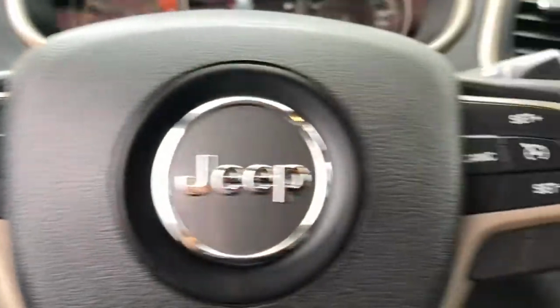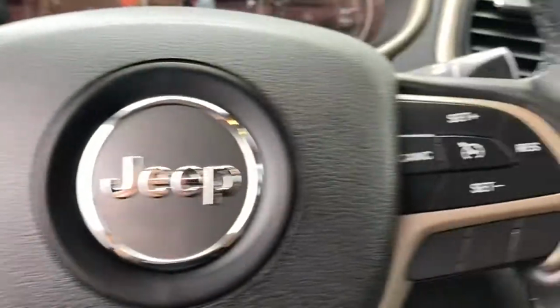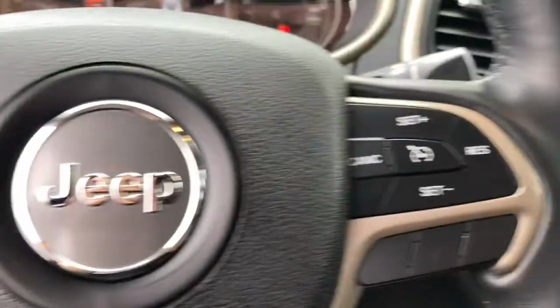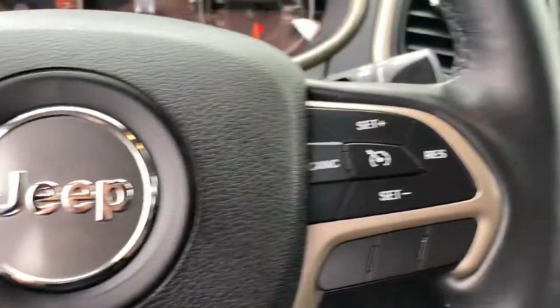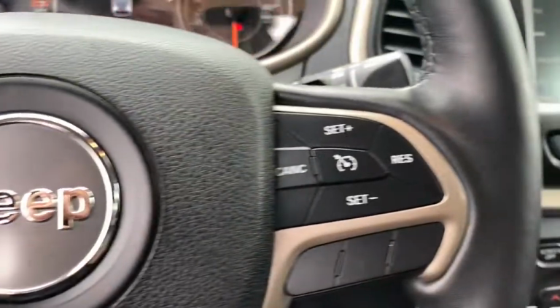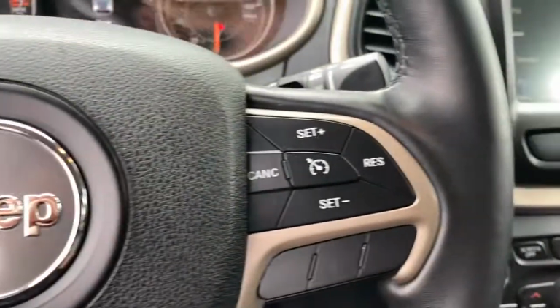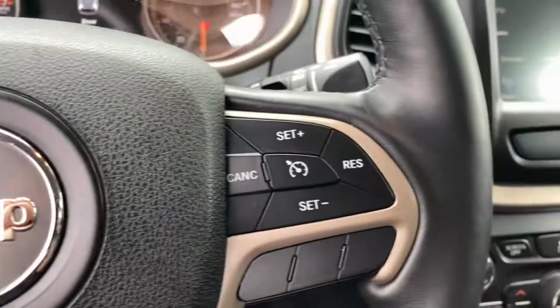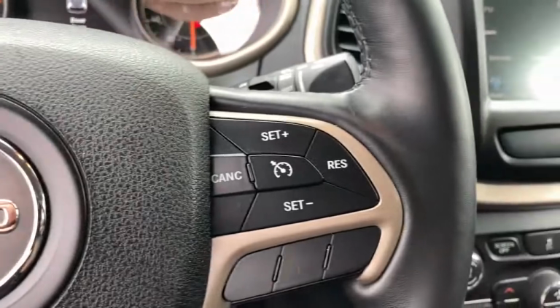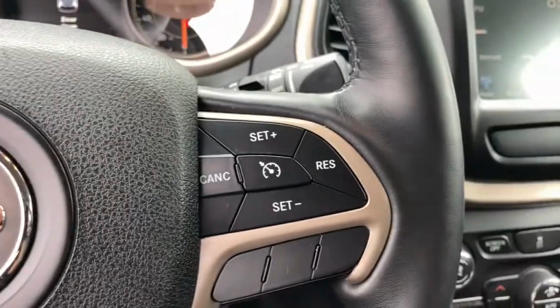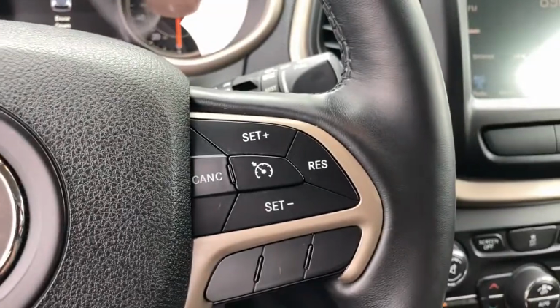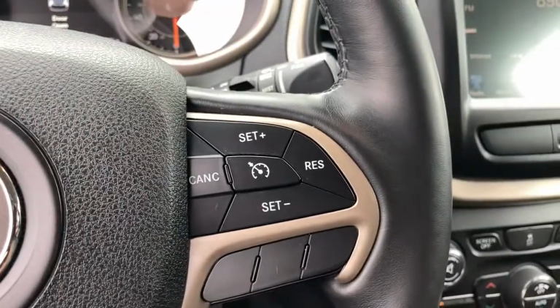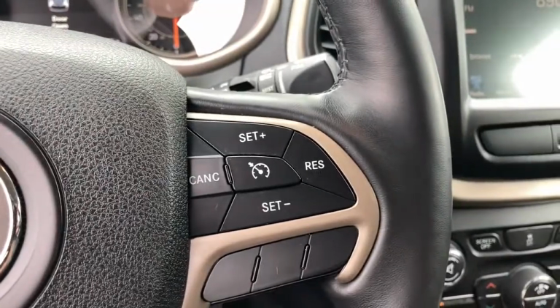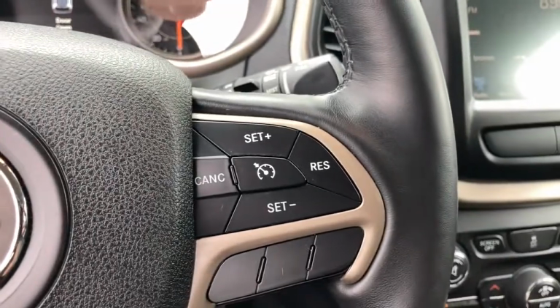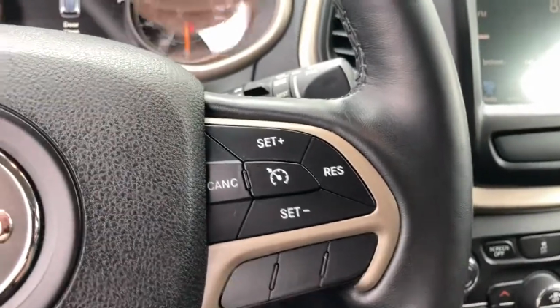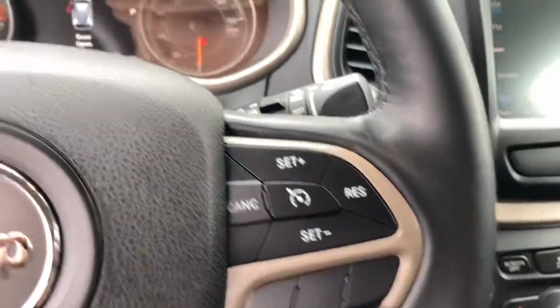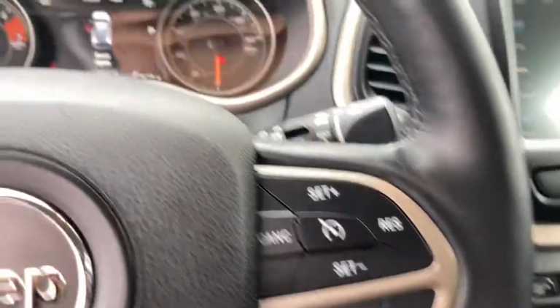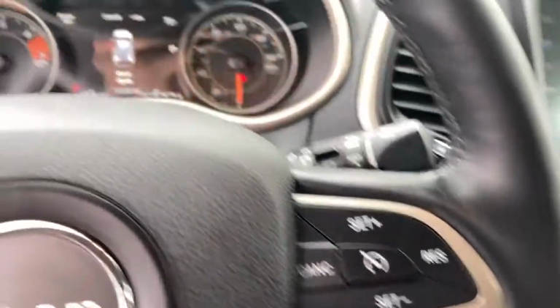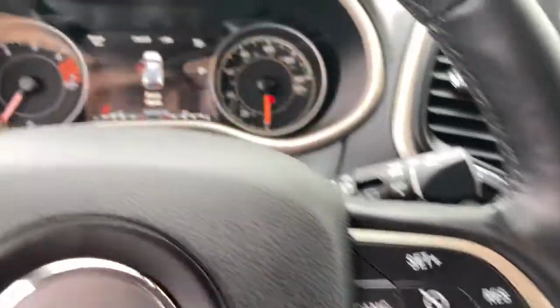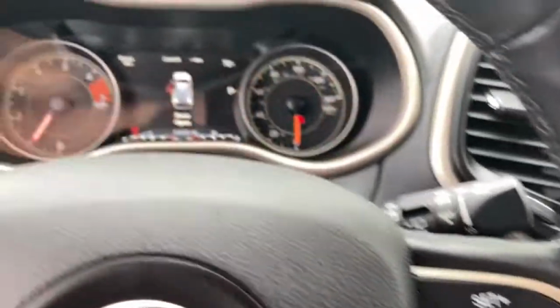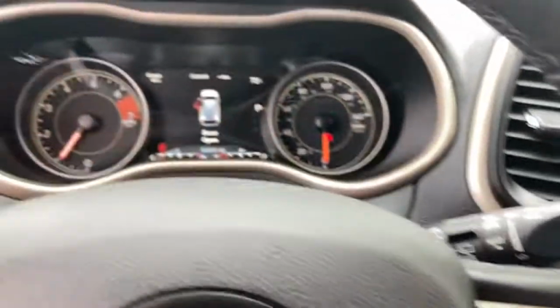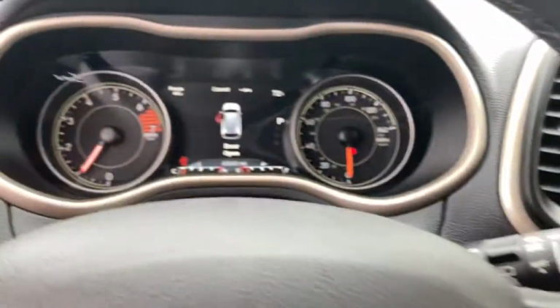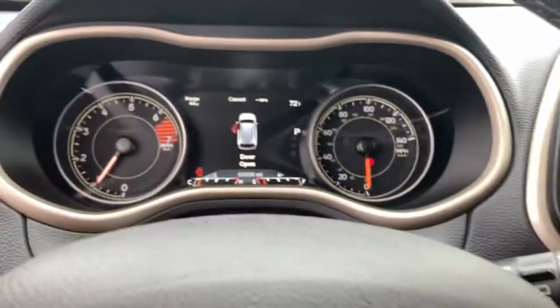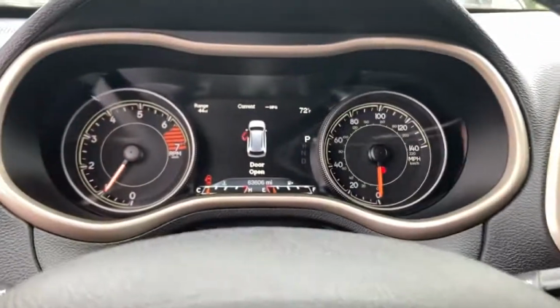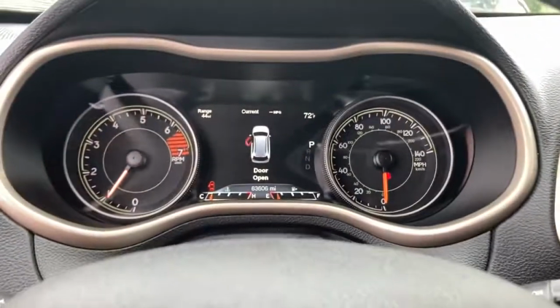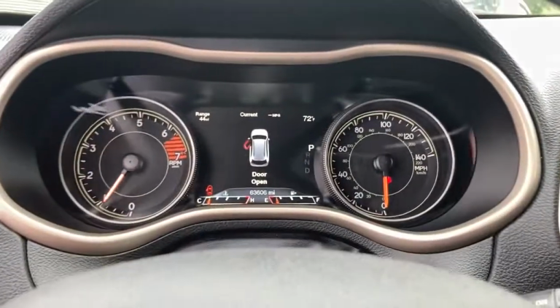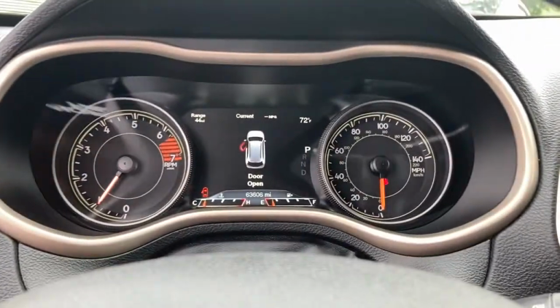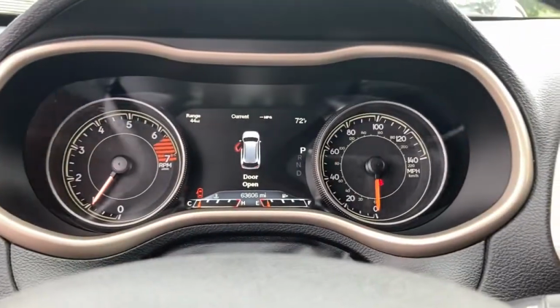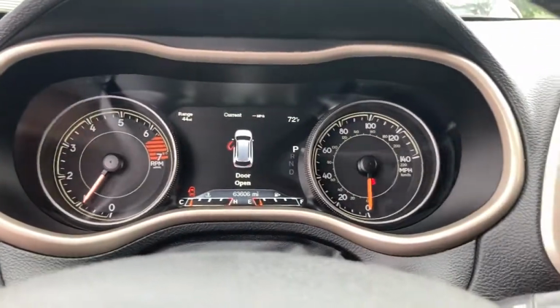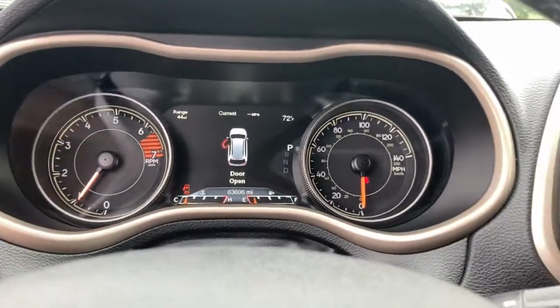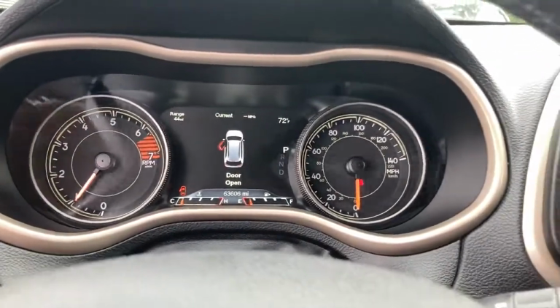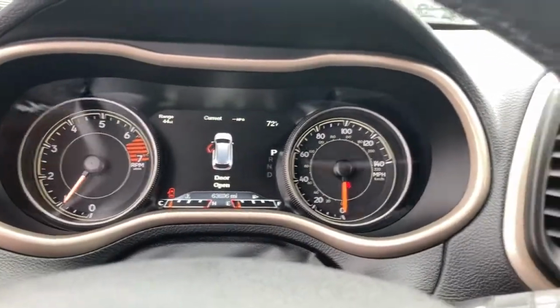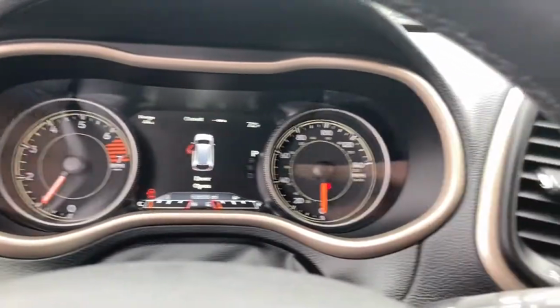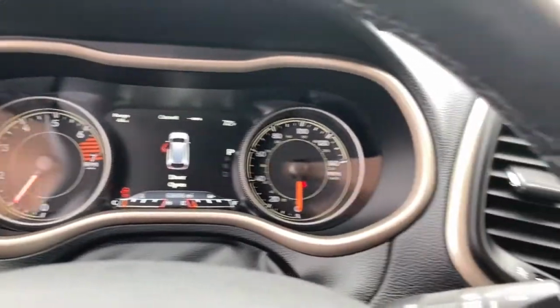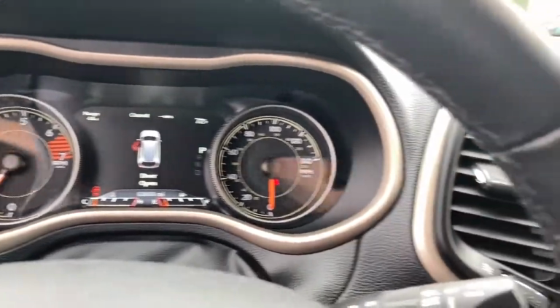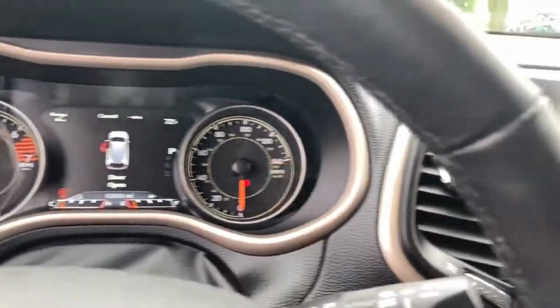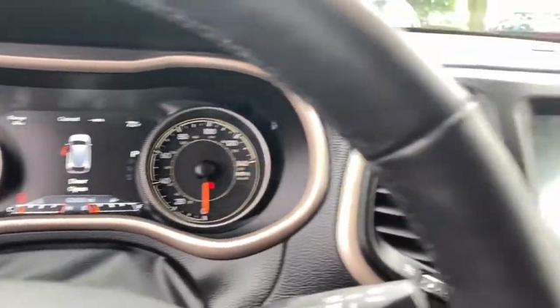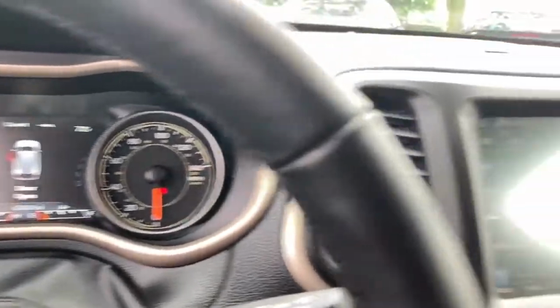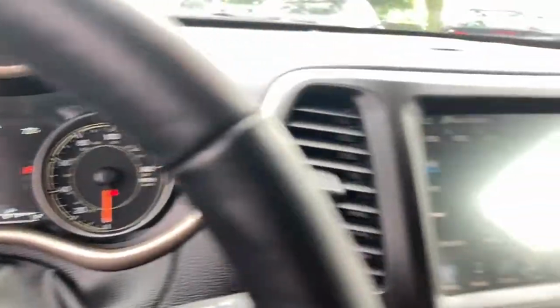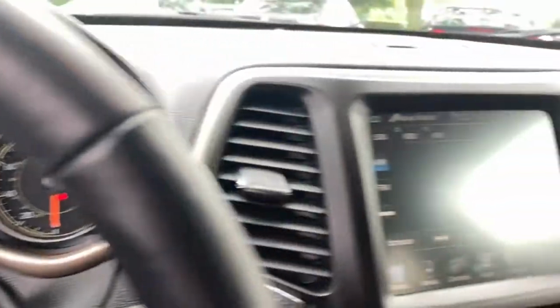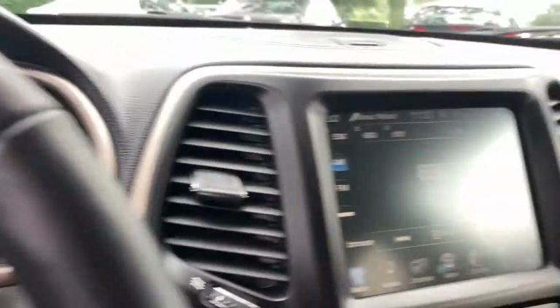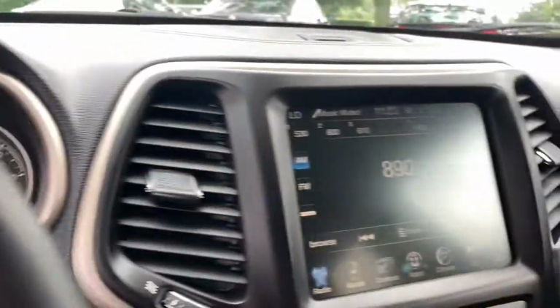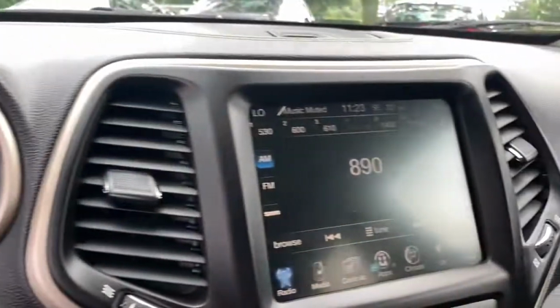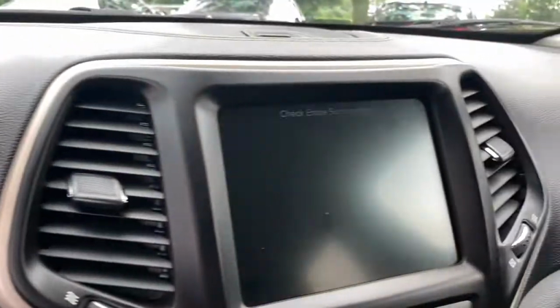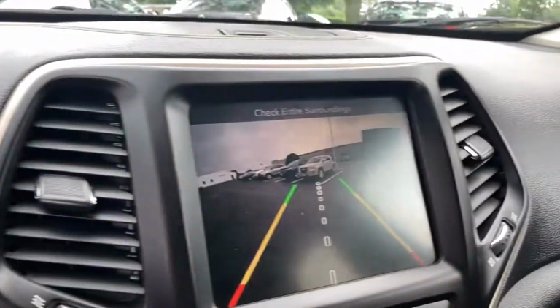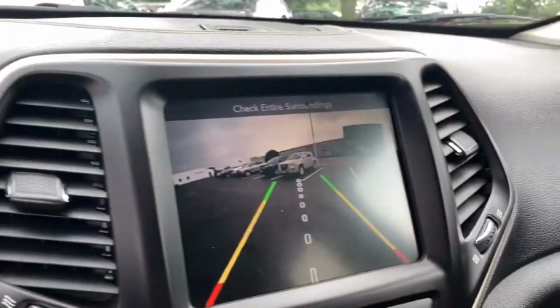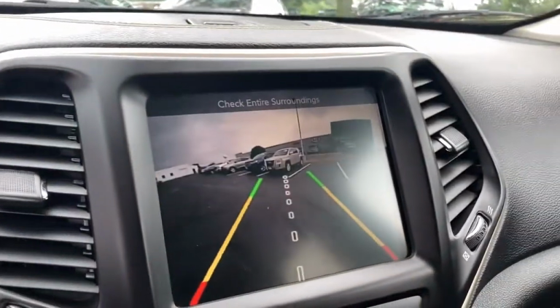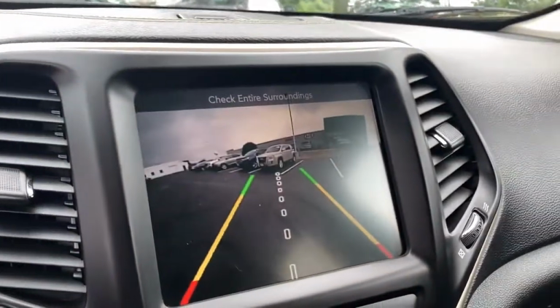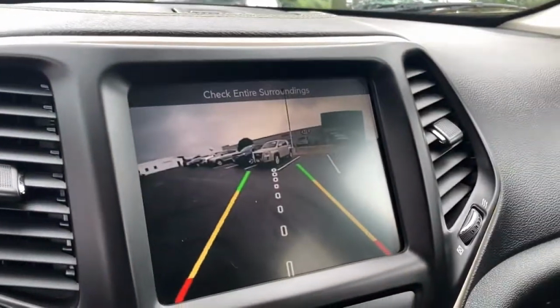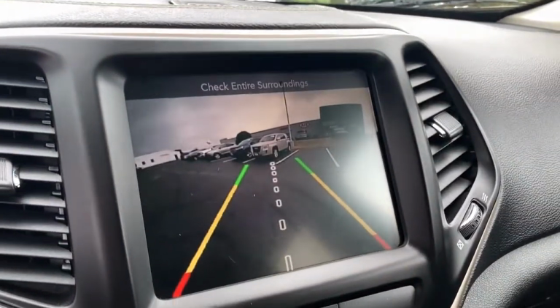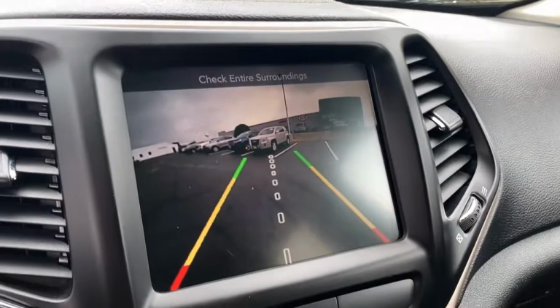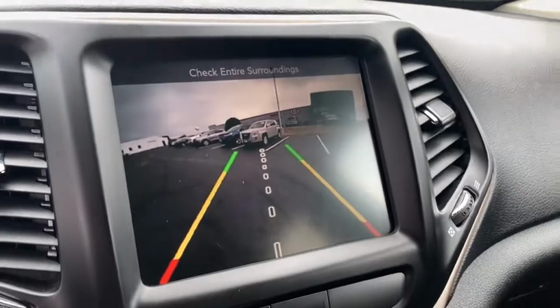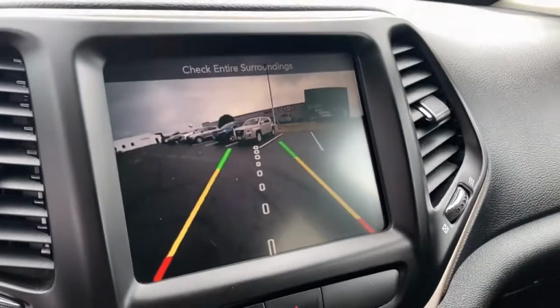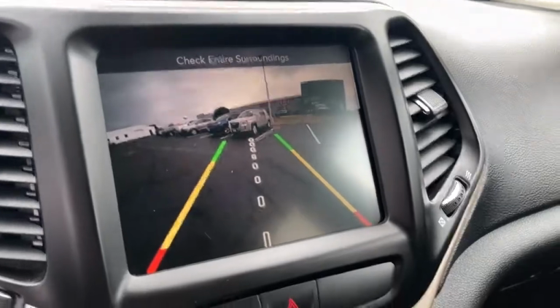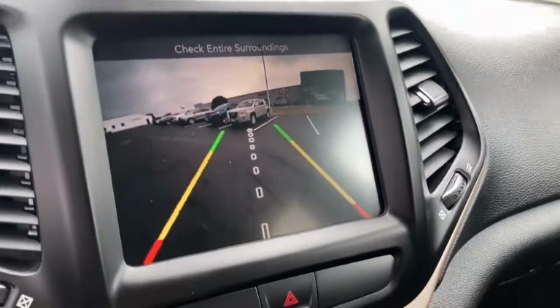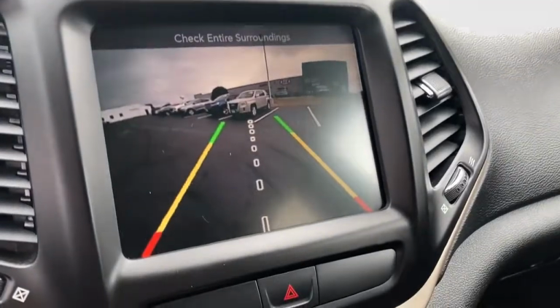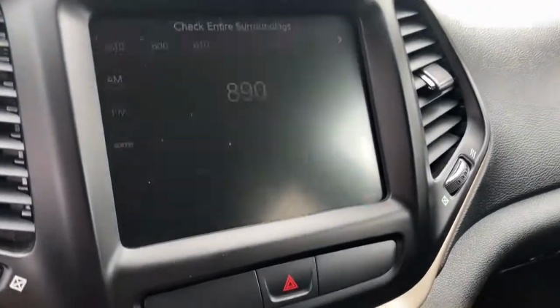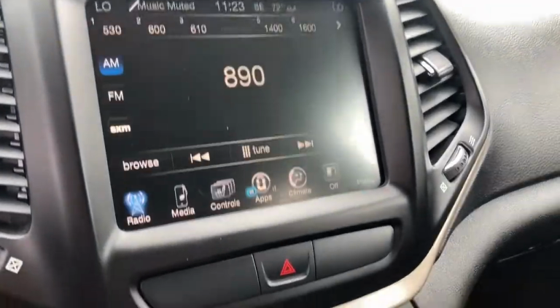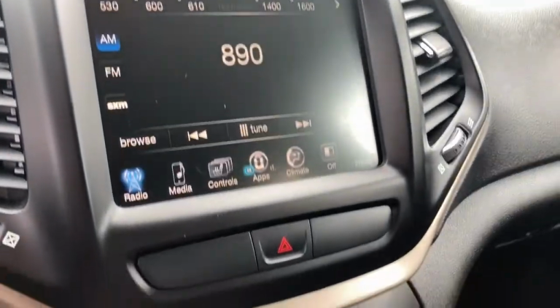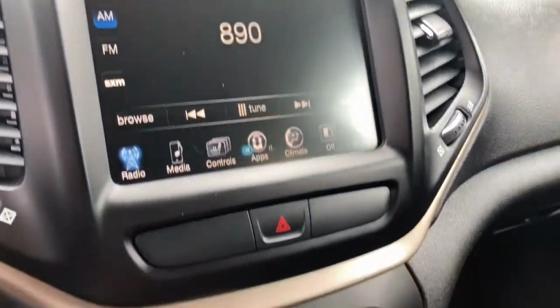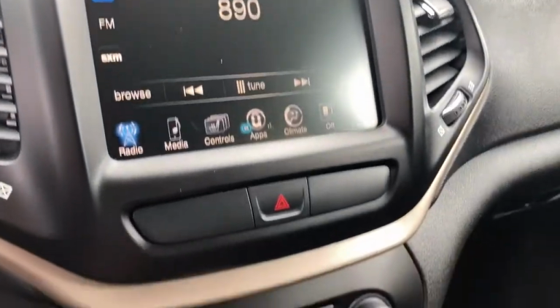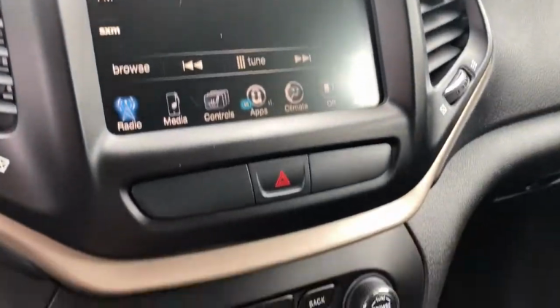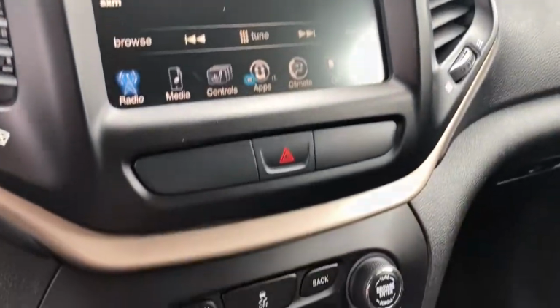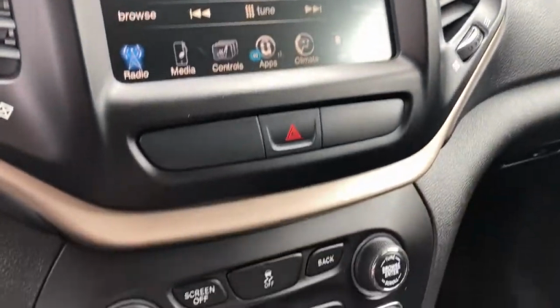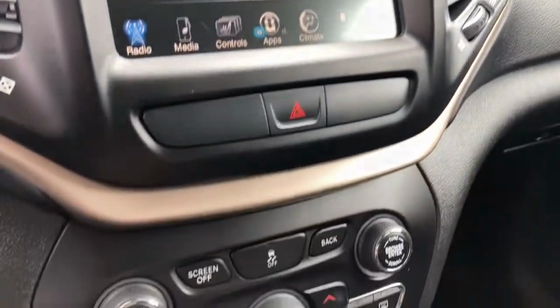Heated mirrors, satellite radio, woodgrain interior trim, power driver seat, steering wheel audio controls.